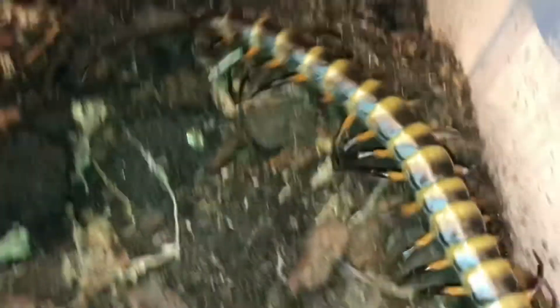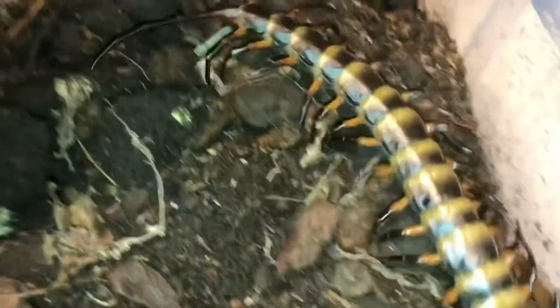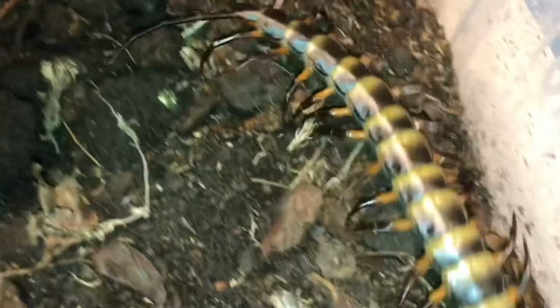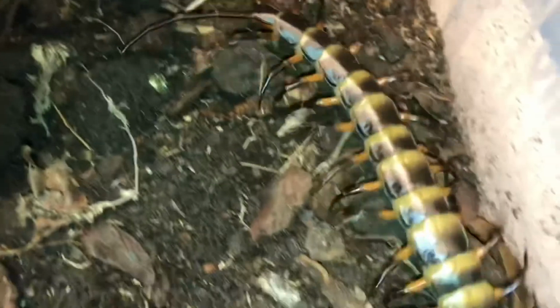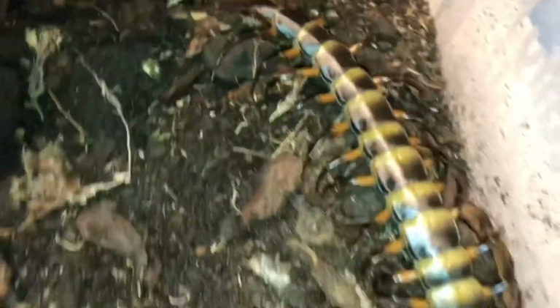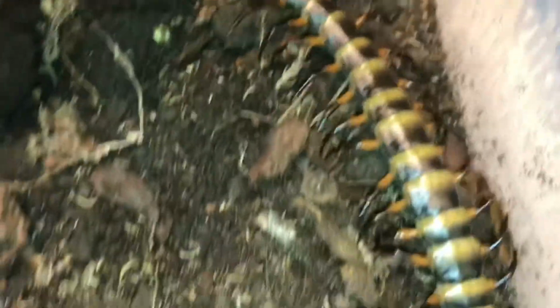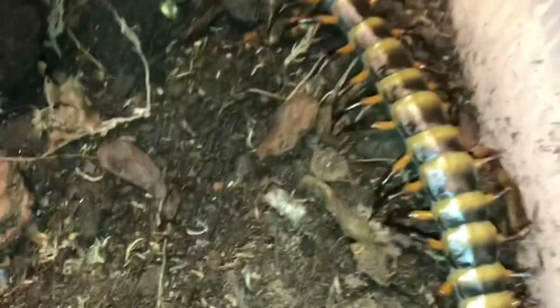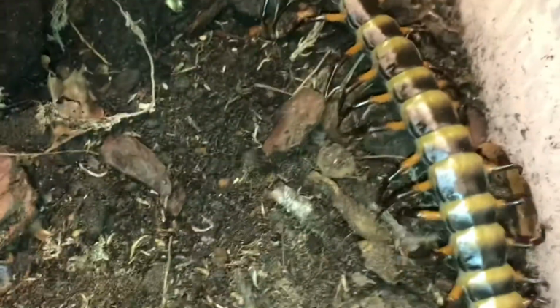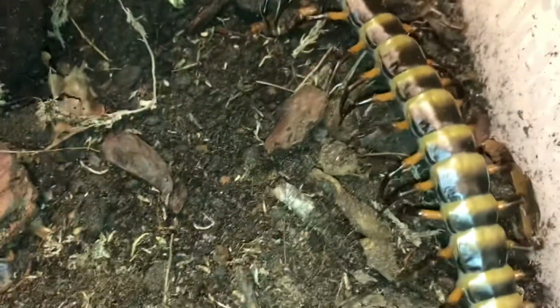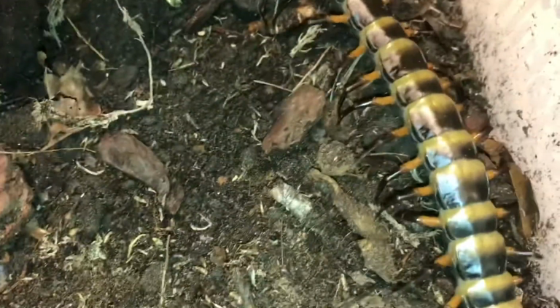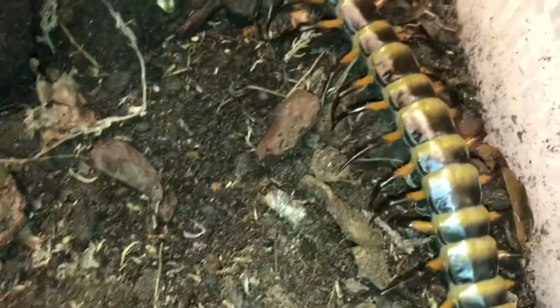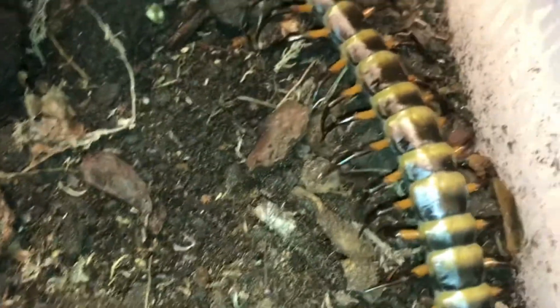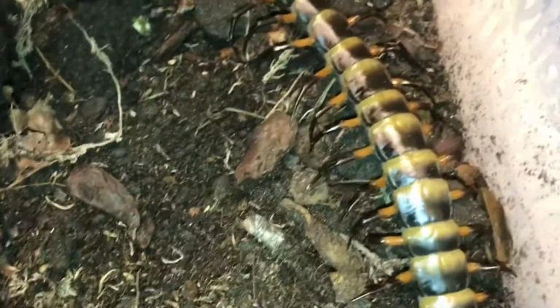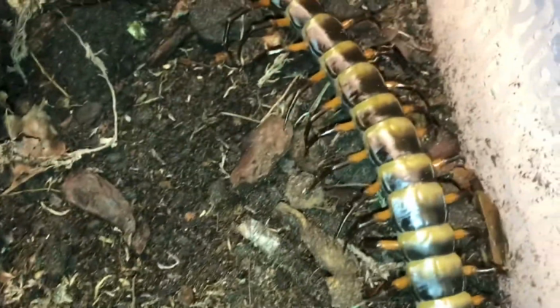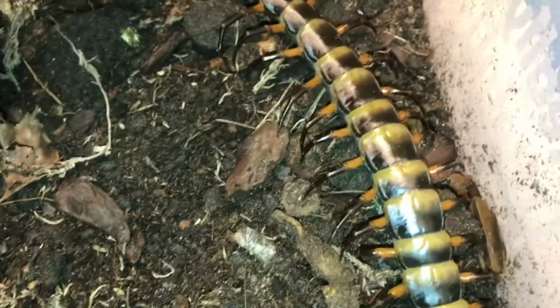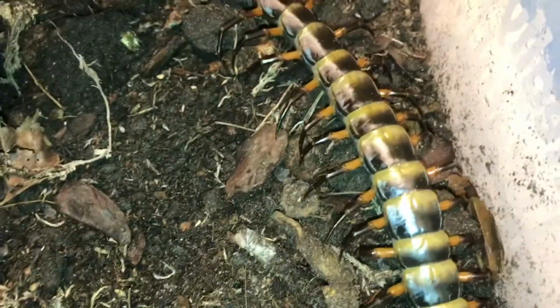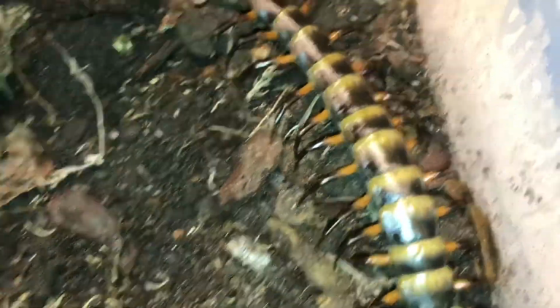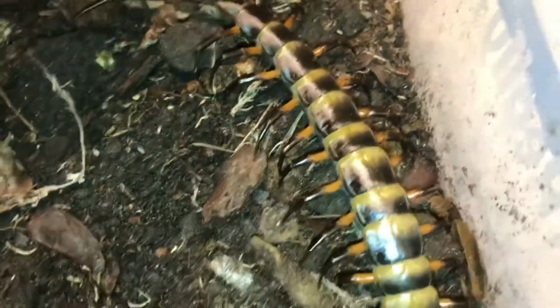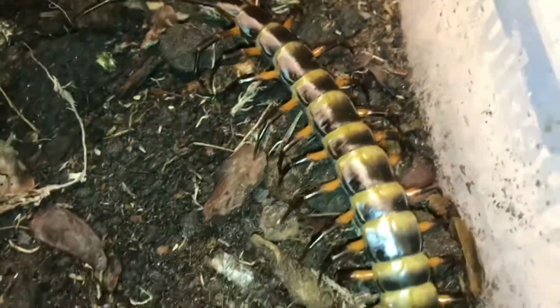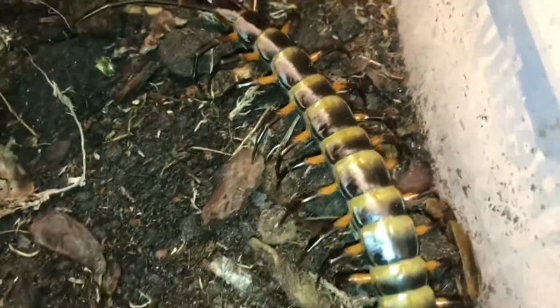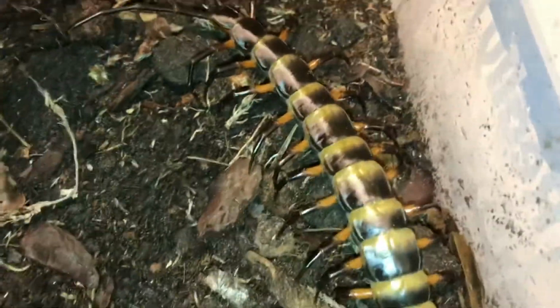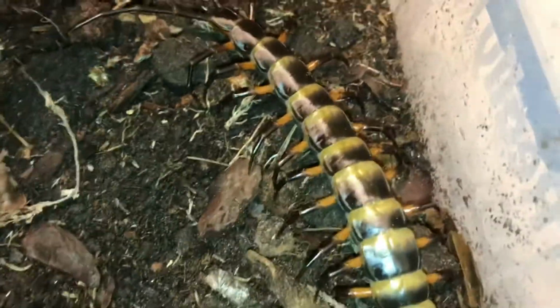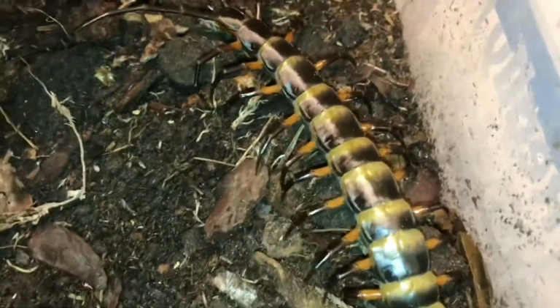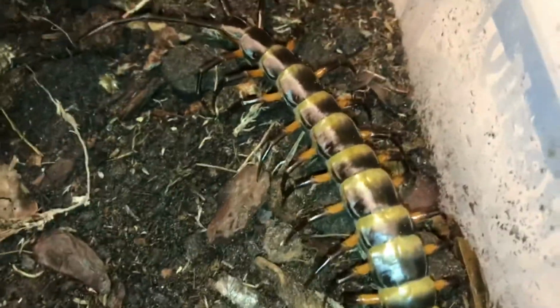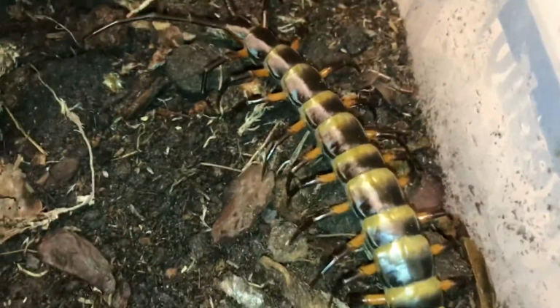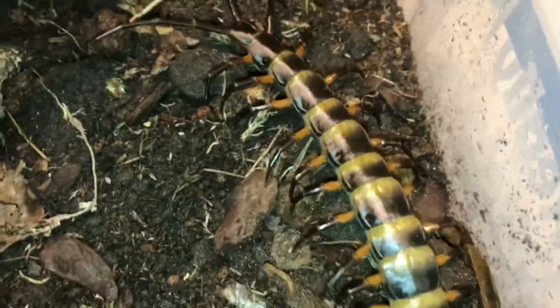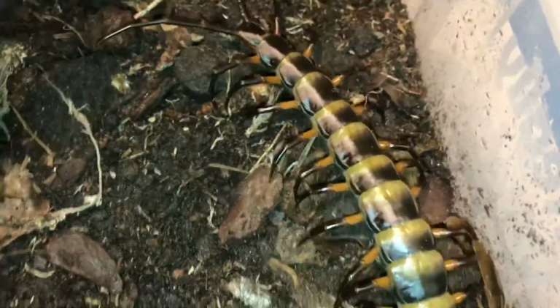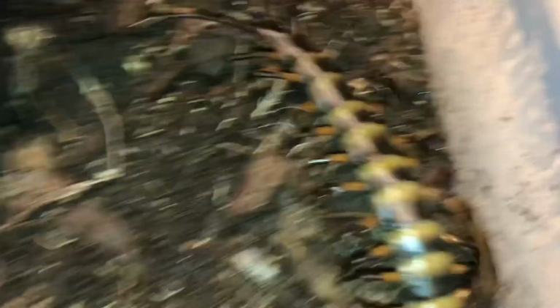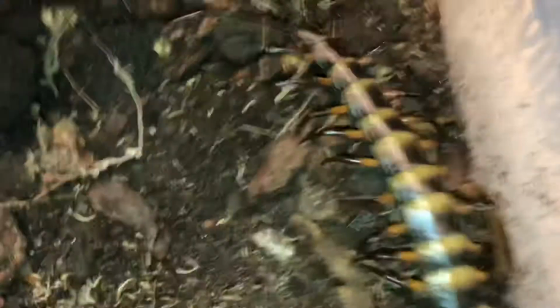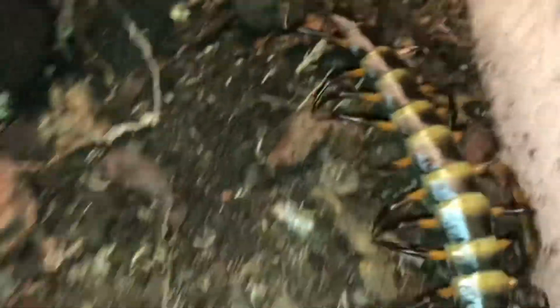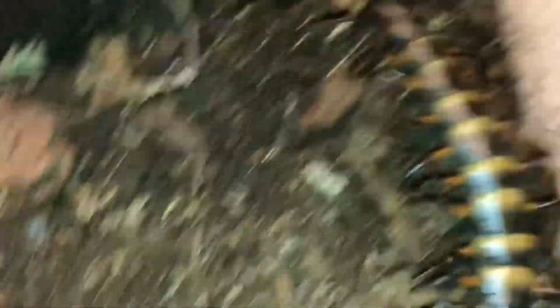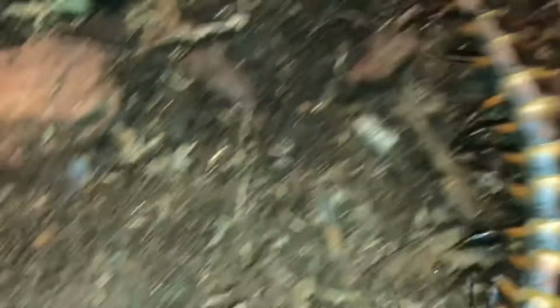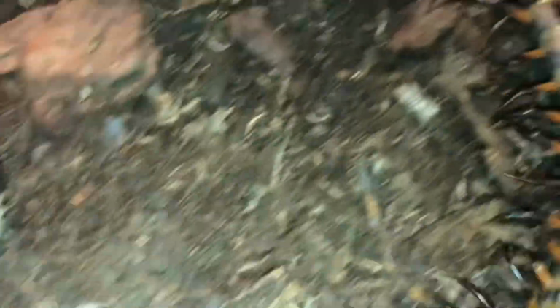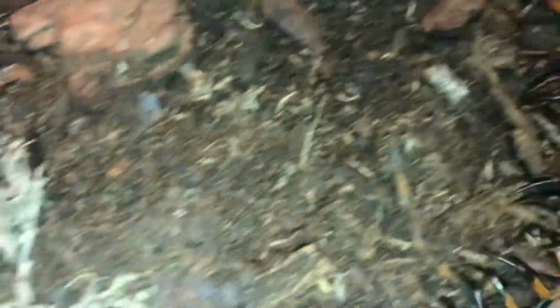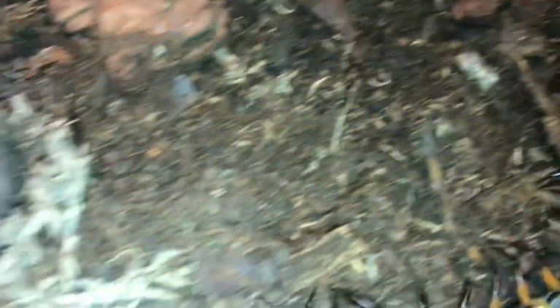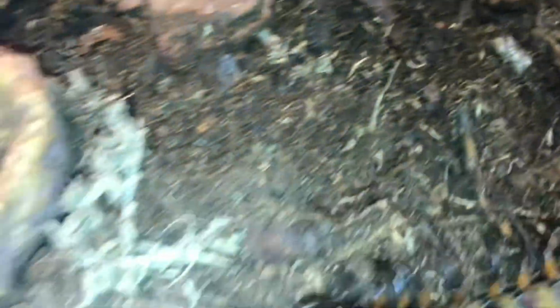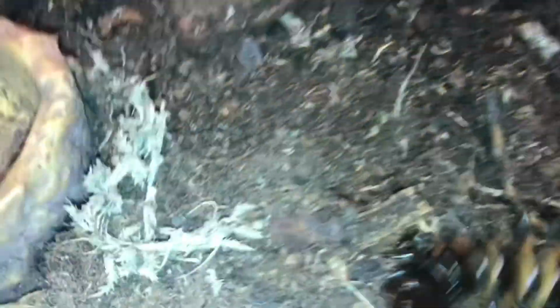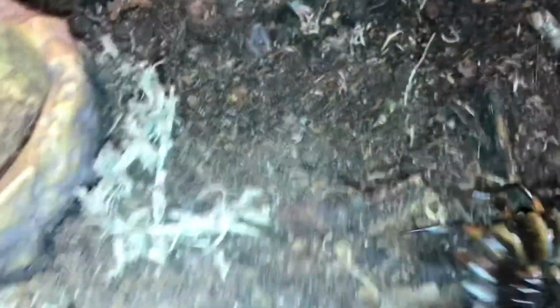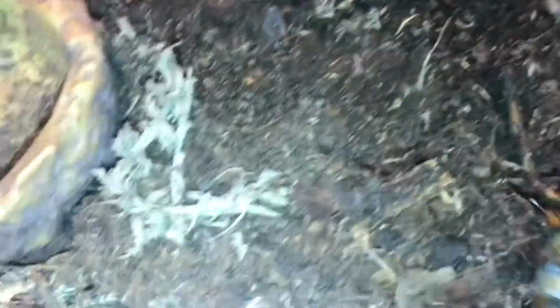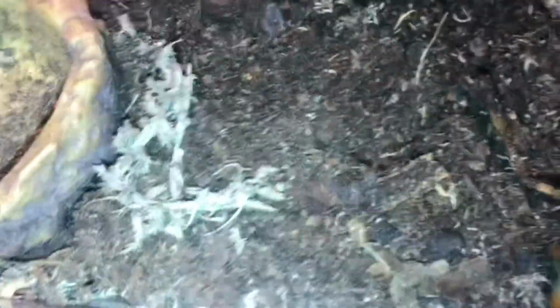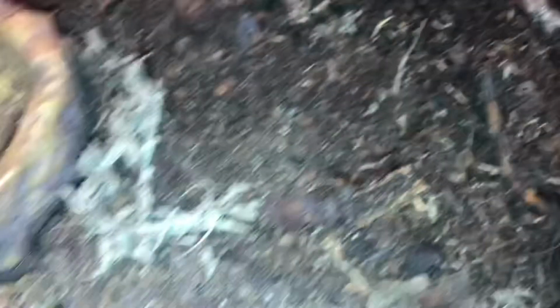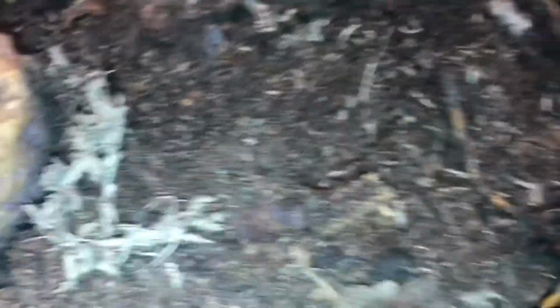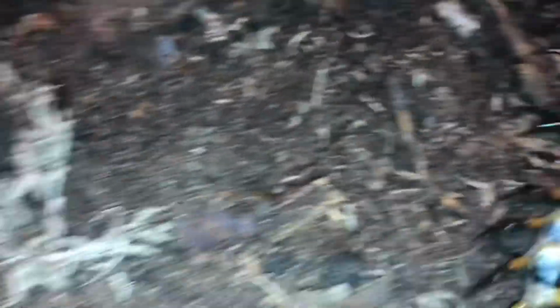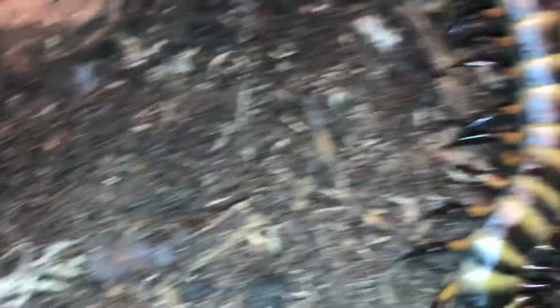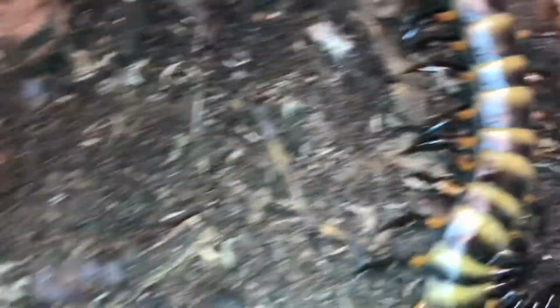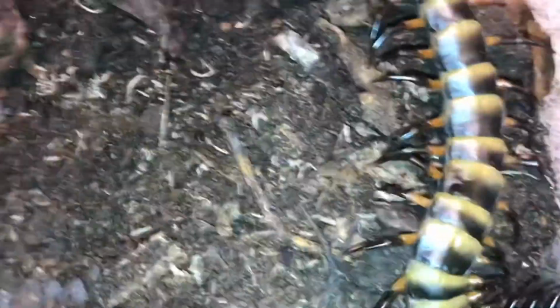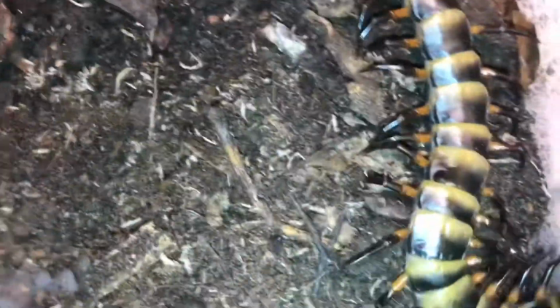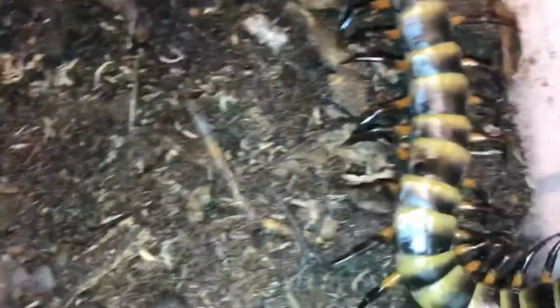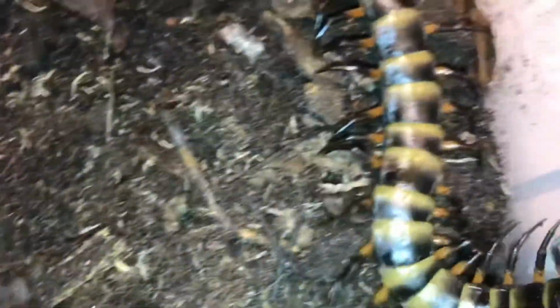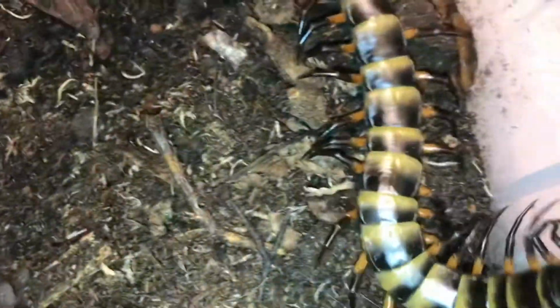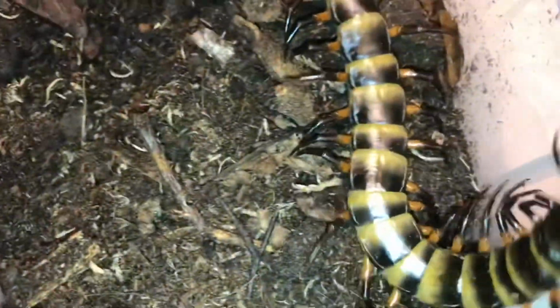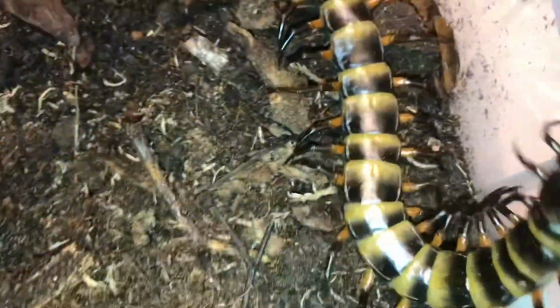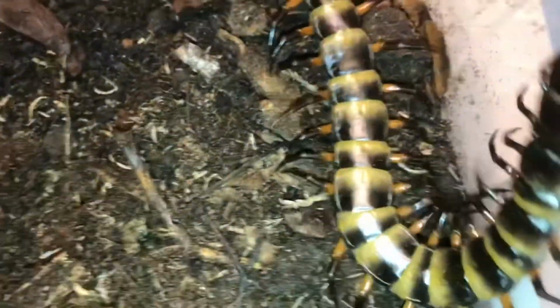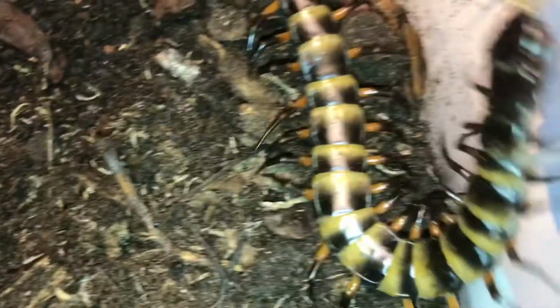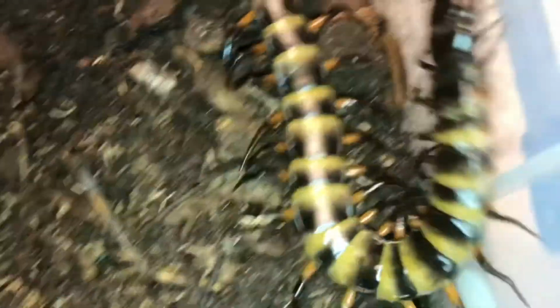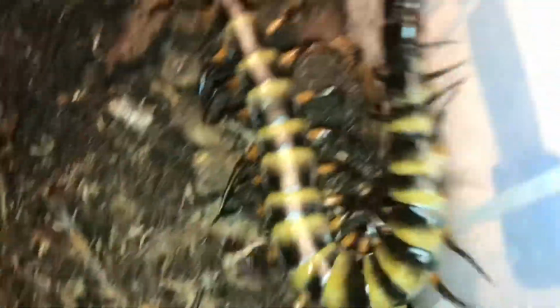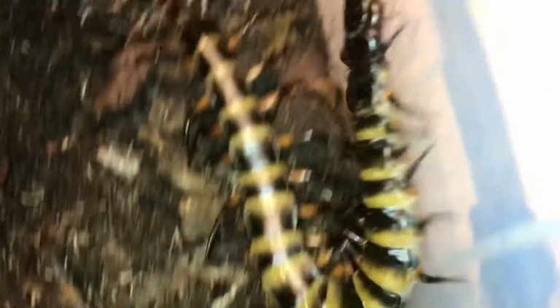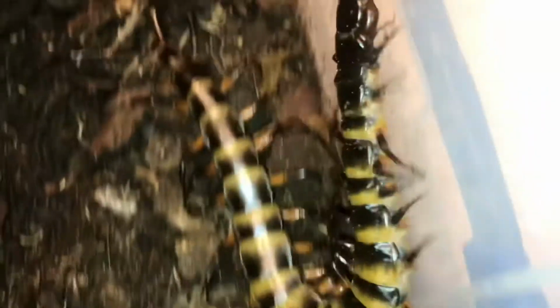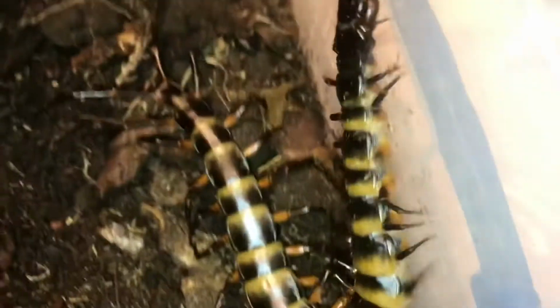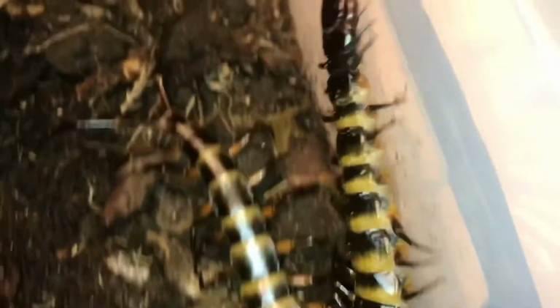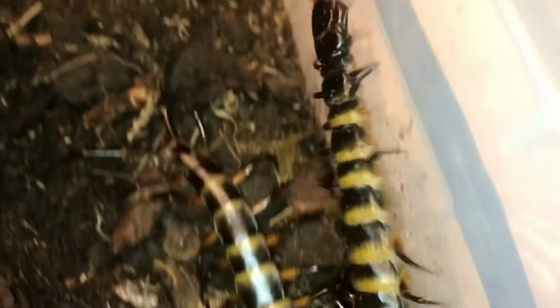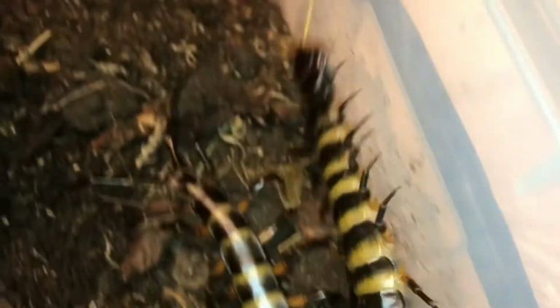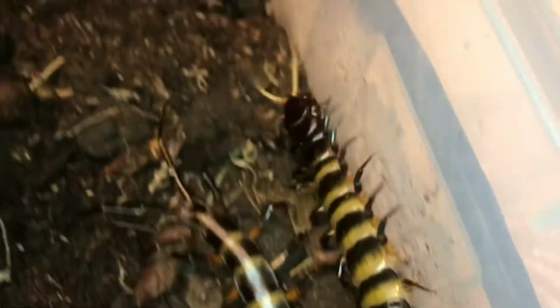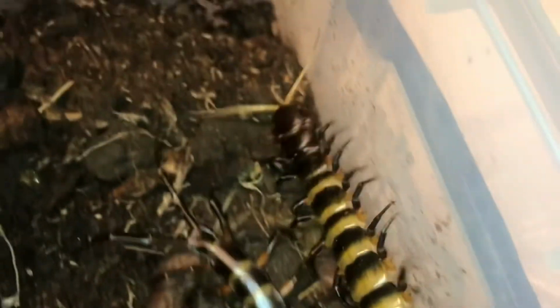I'm hoping to pair this species in the future but I don't know of any males in the UK at the moment, so it's probably a no for now.